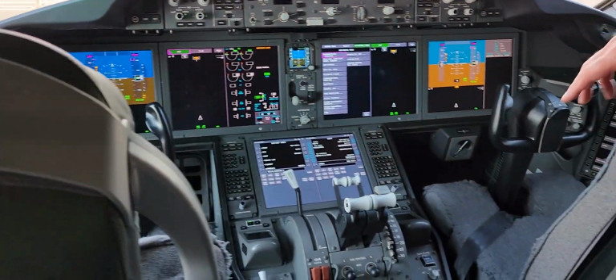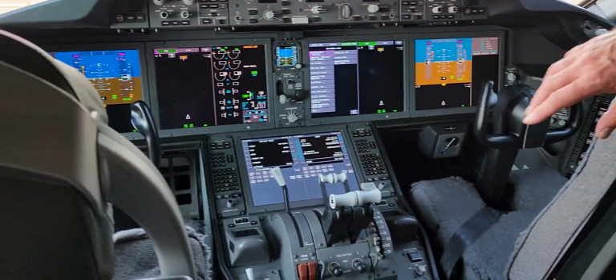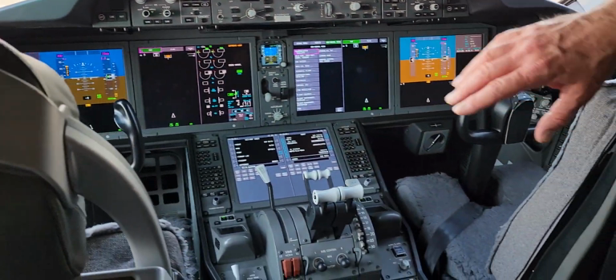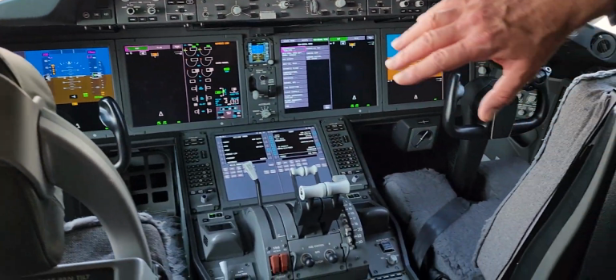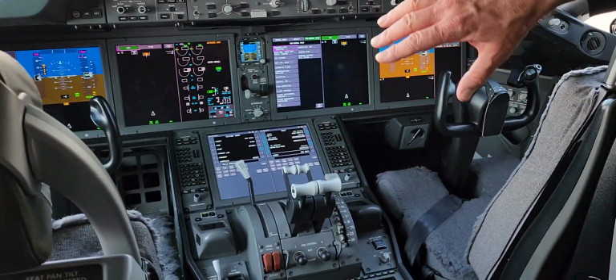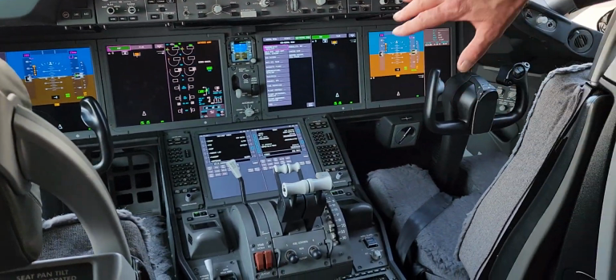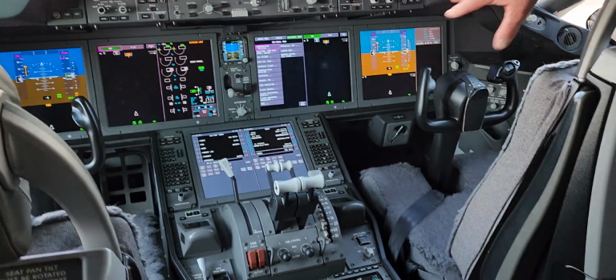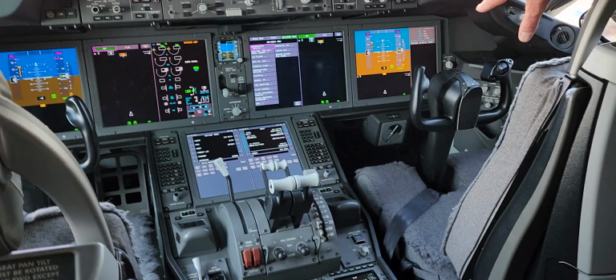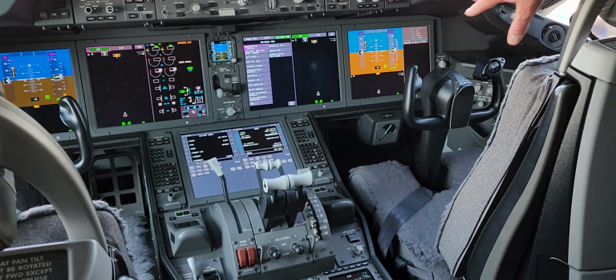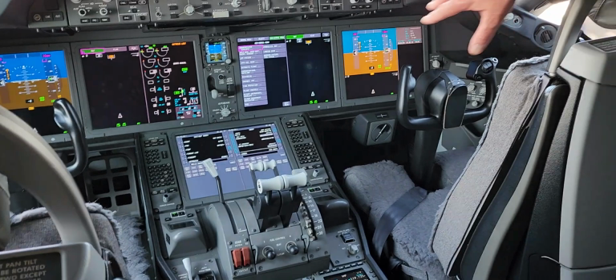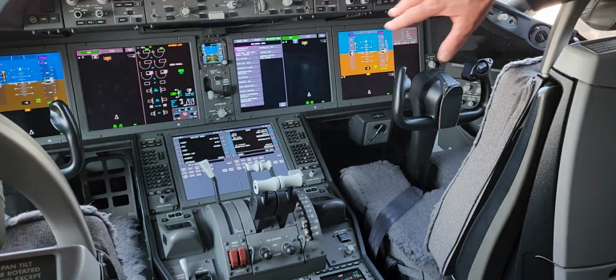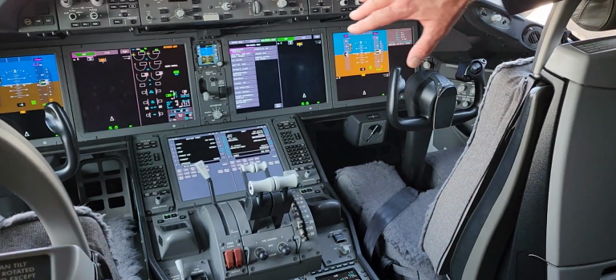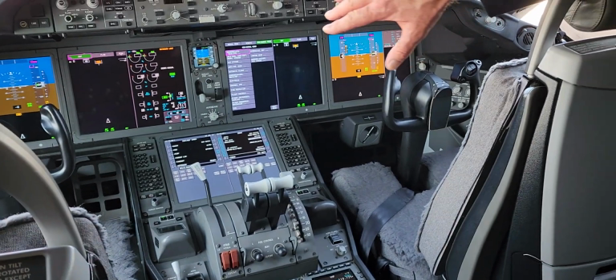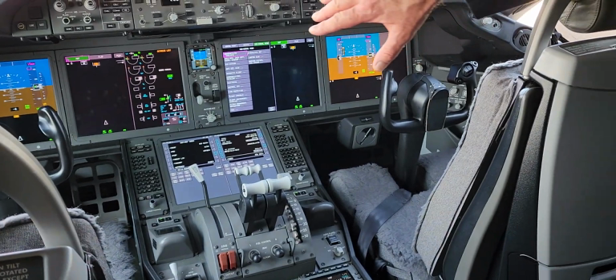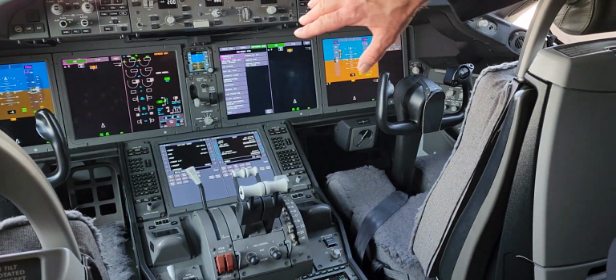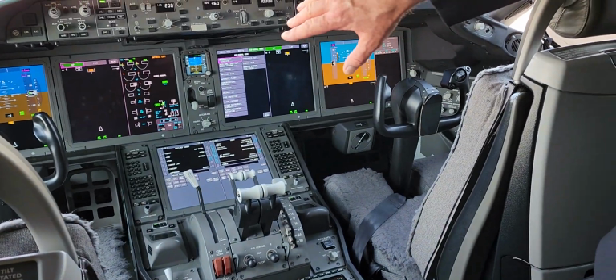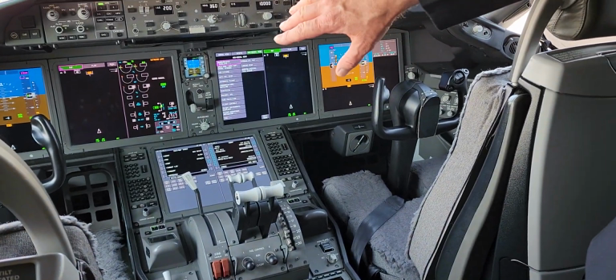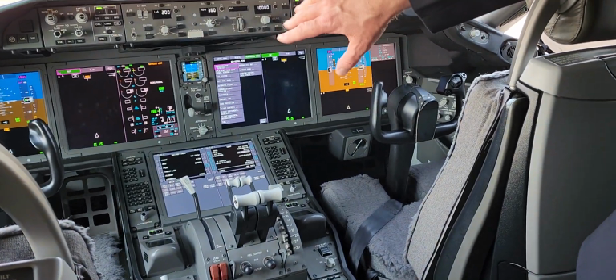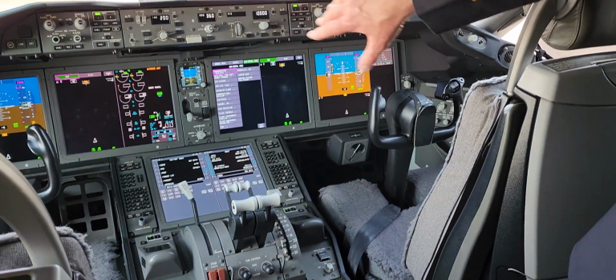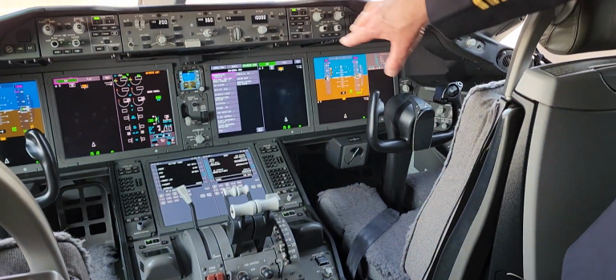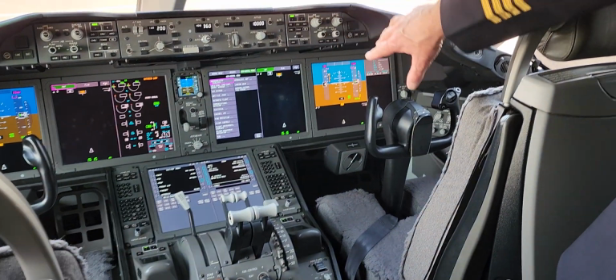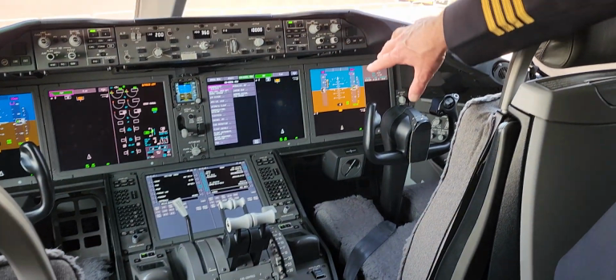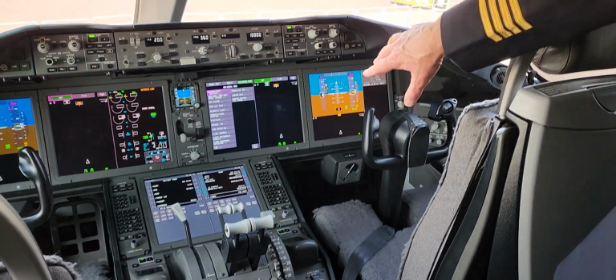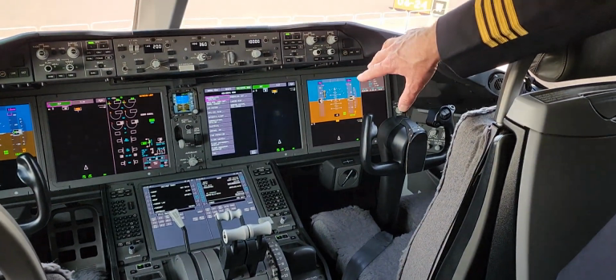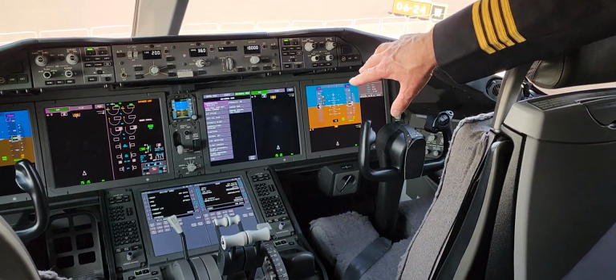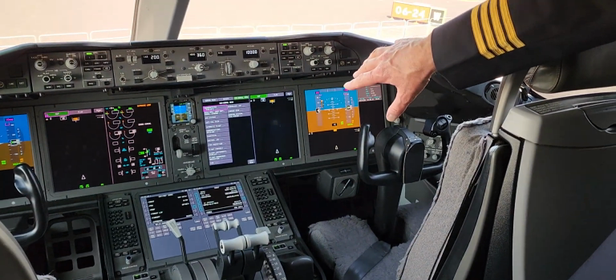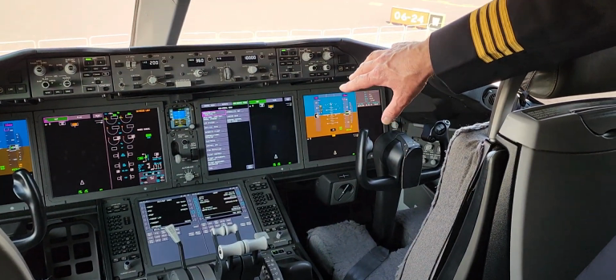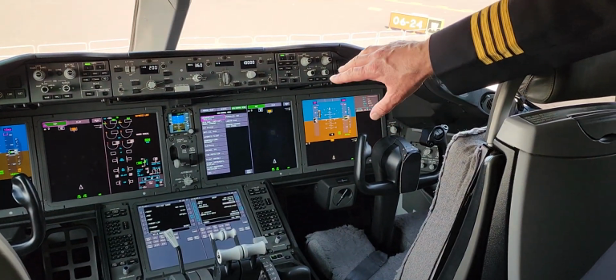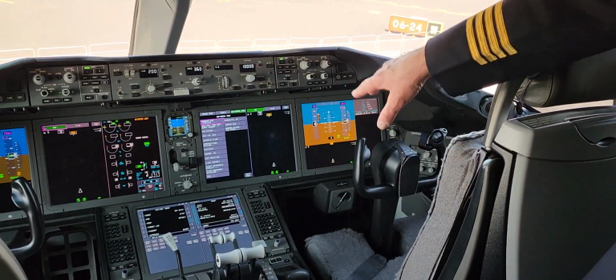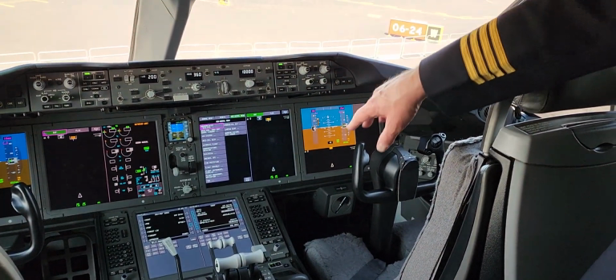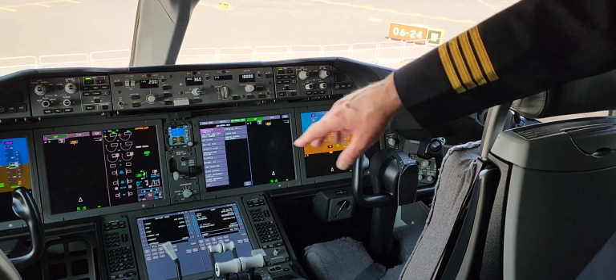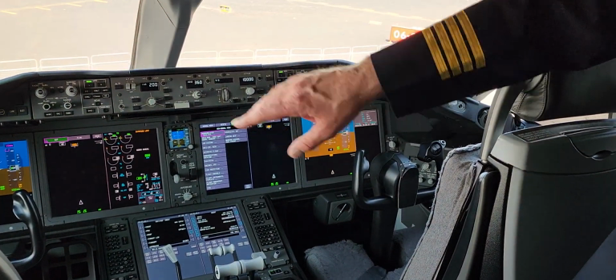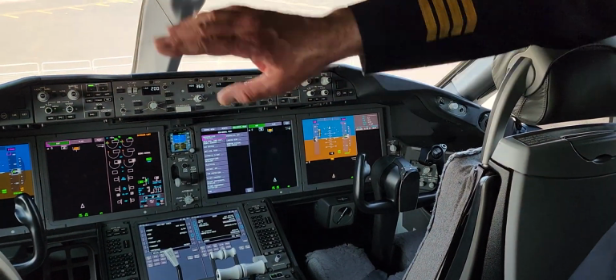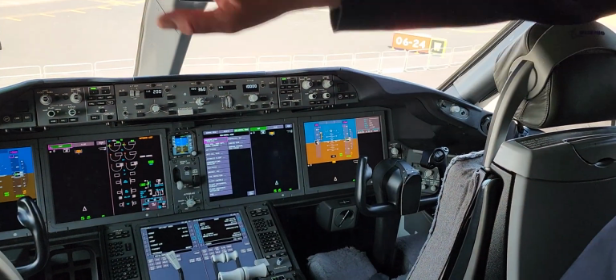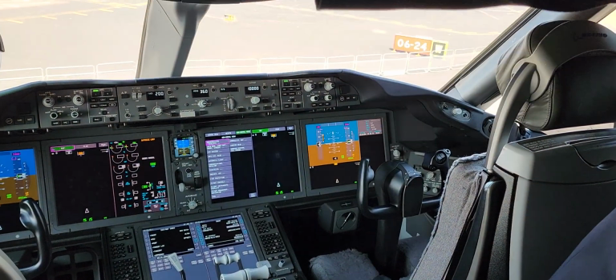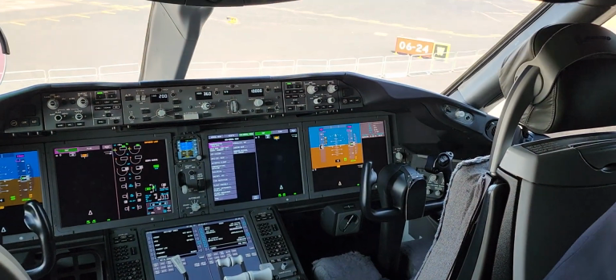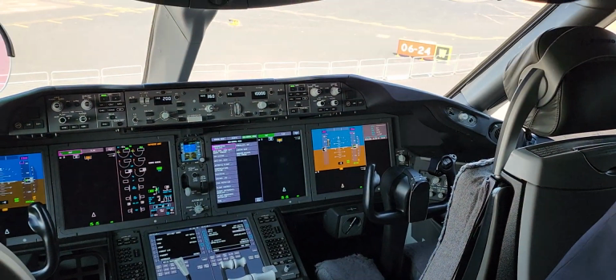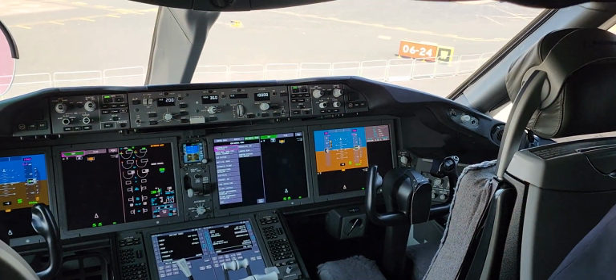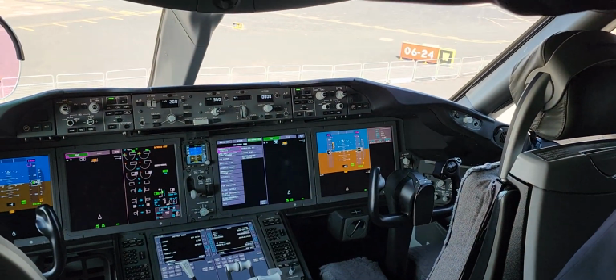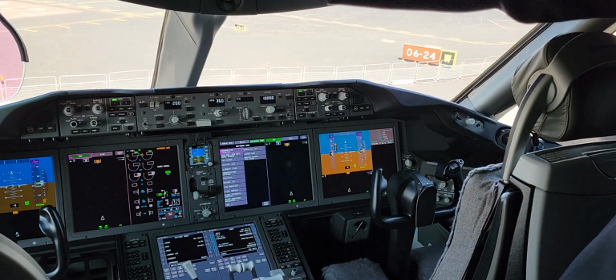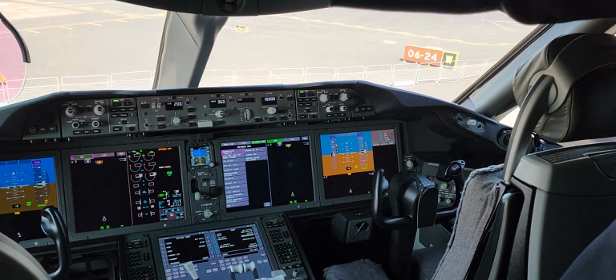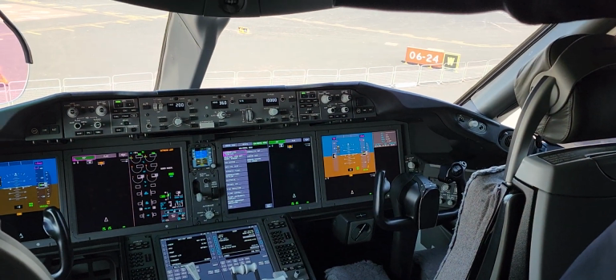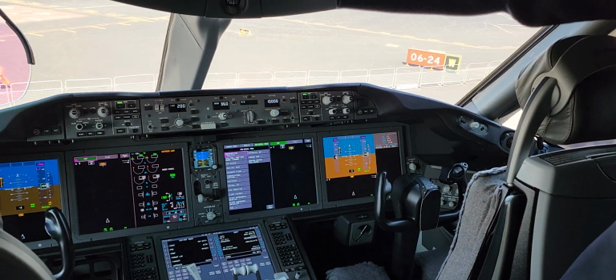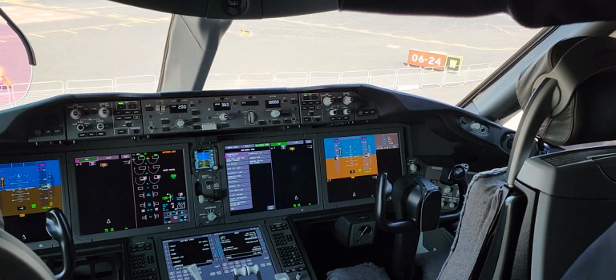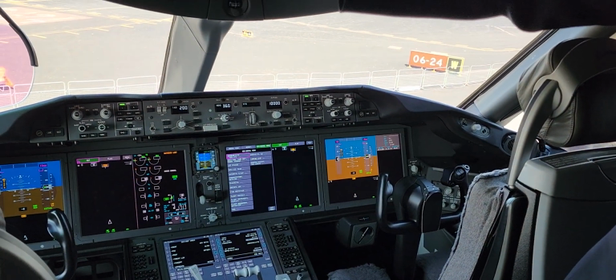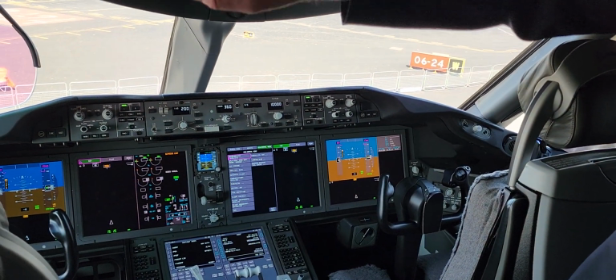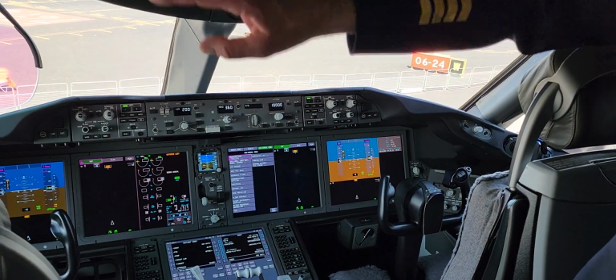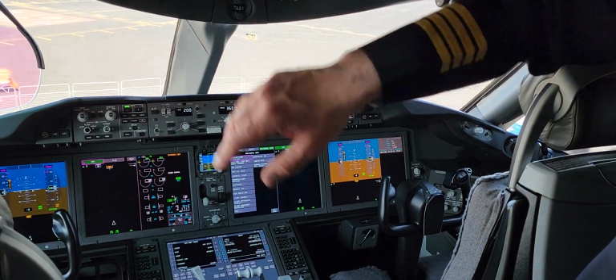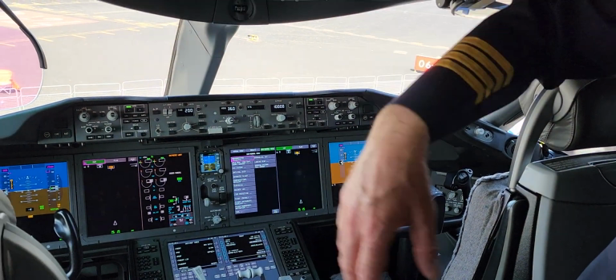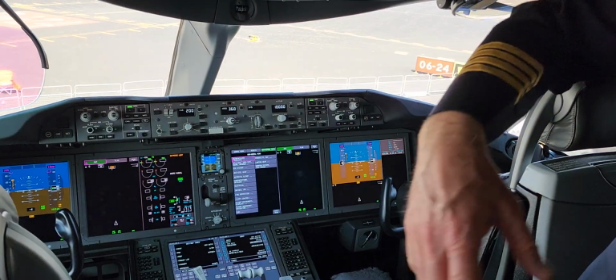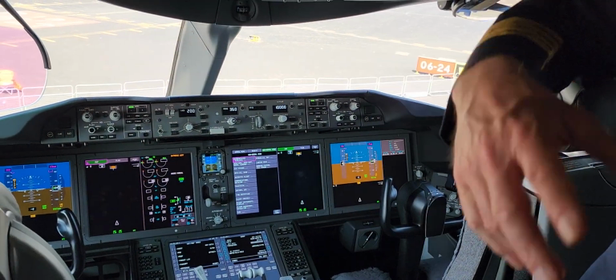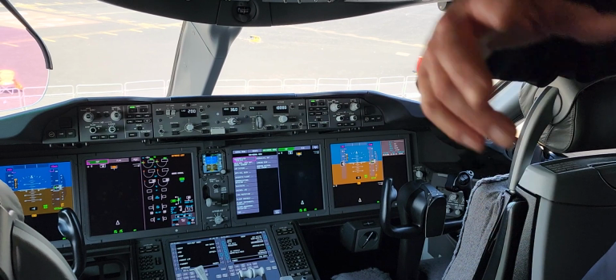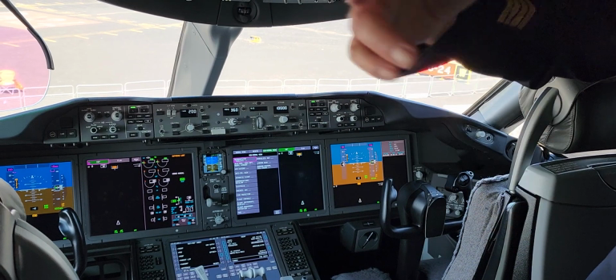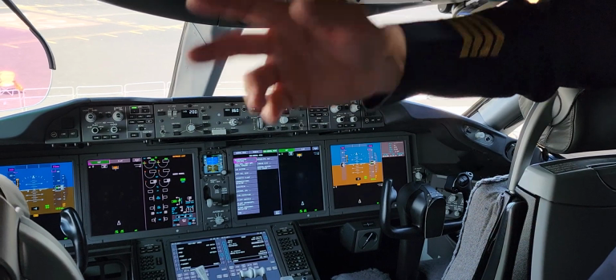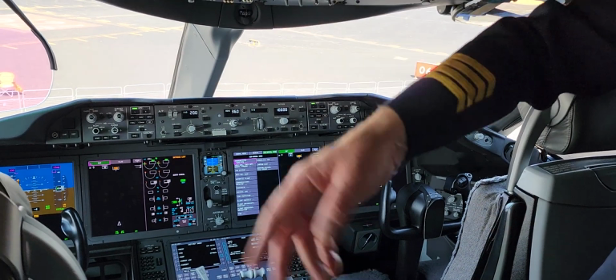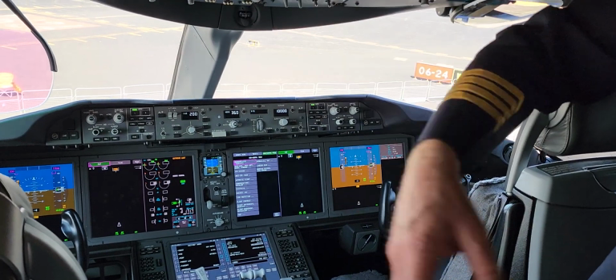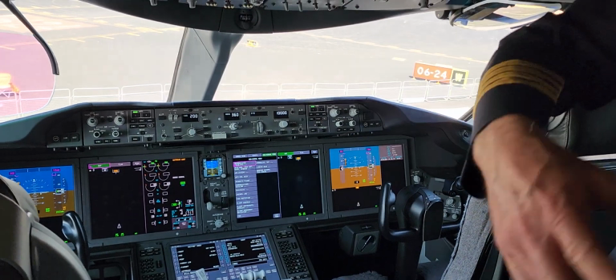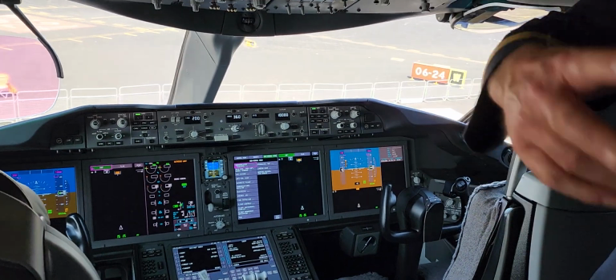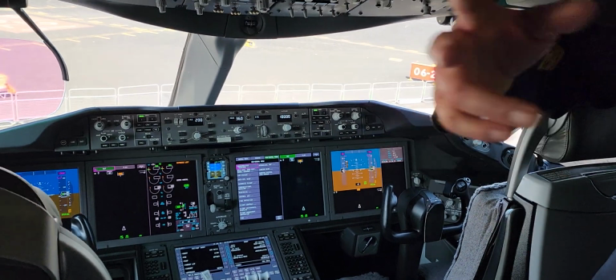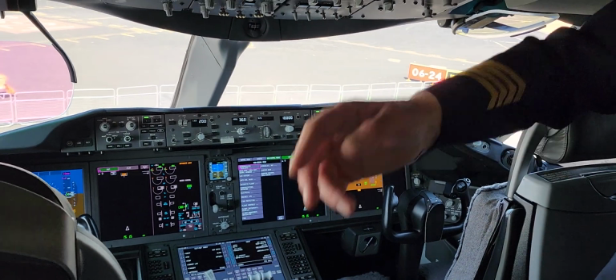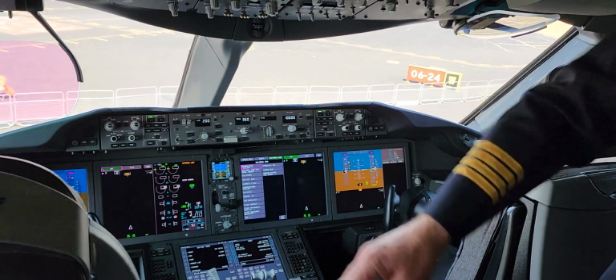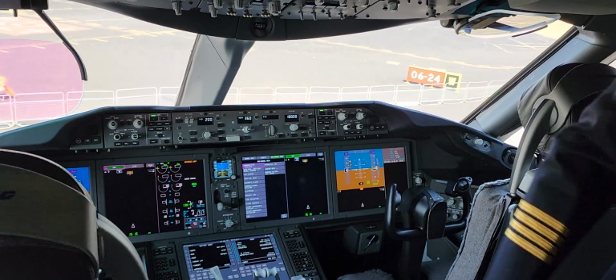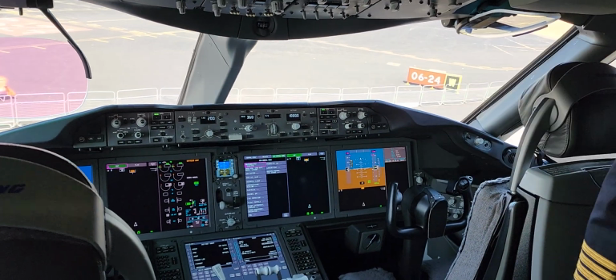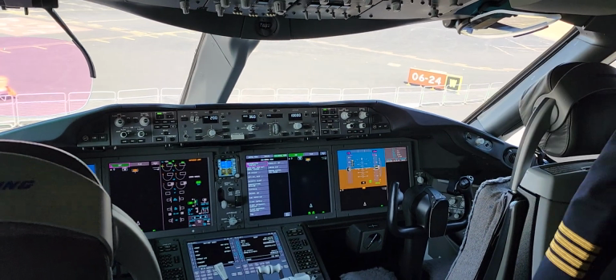Normally this would be filled with a moving map display, but for that we've got to have the inertial reference units on, and it just eats into the battery.